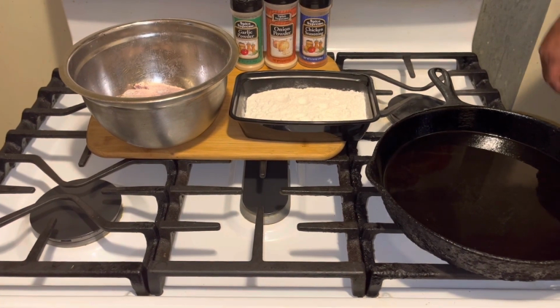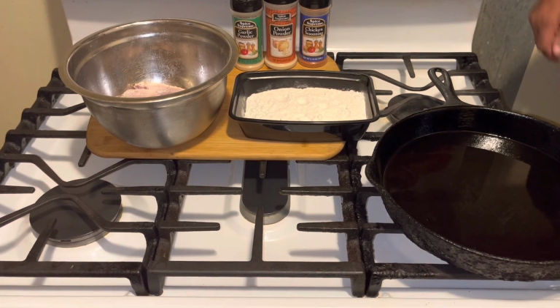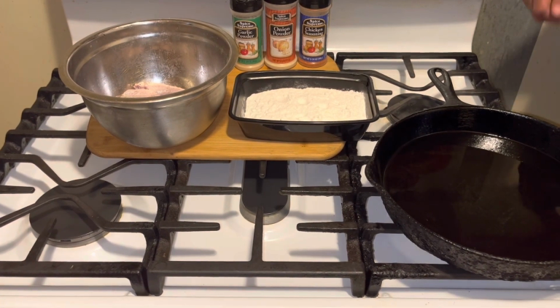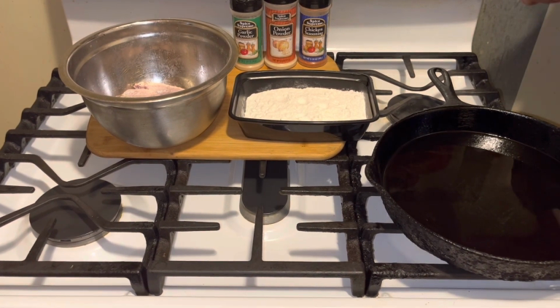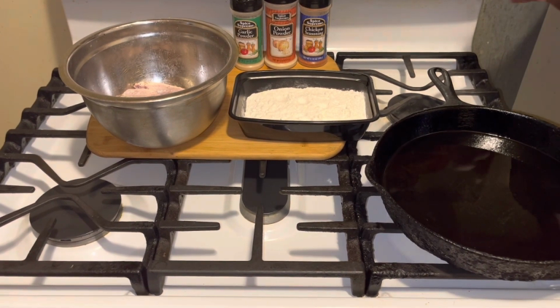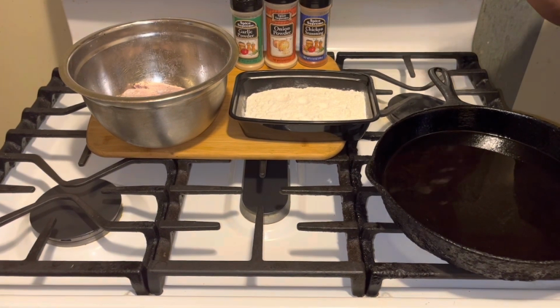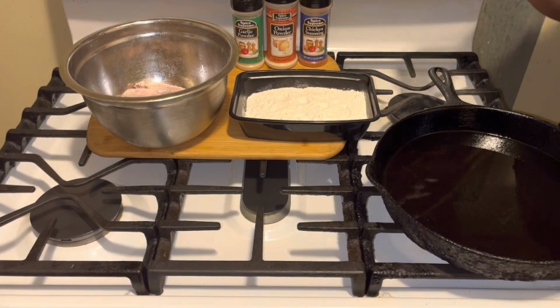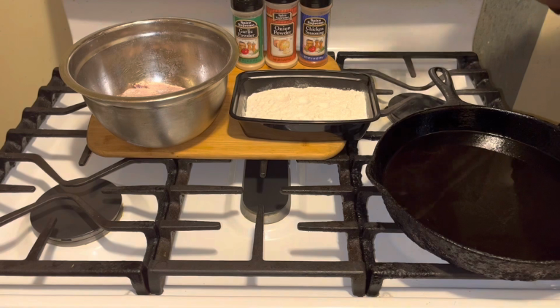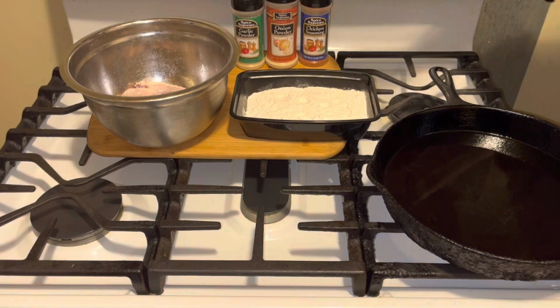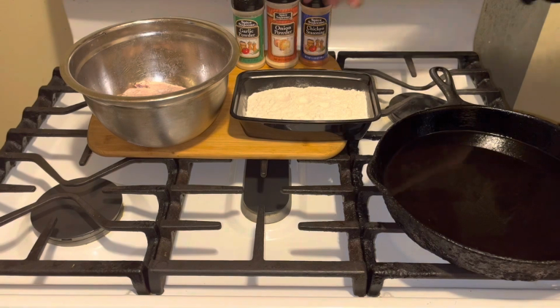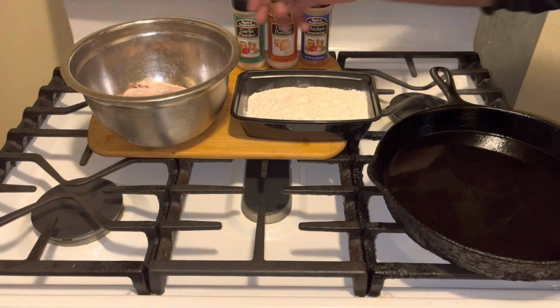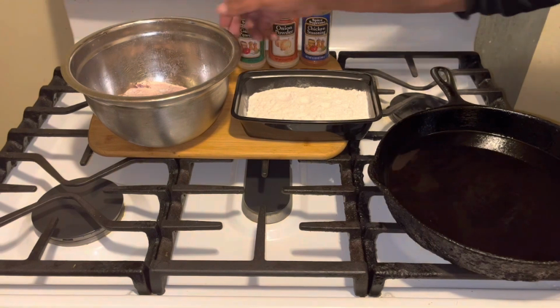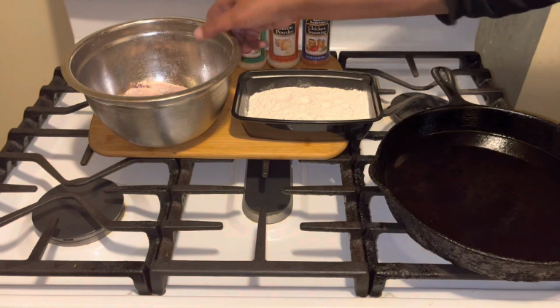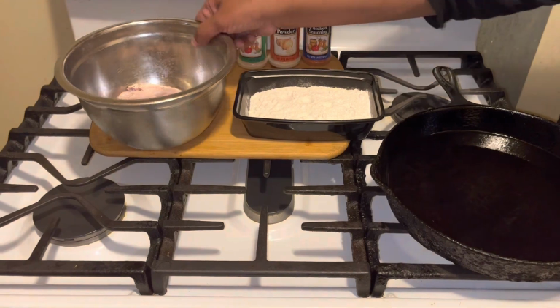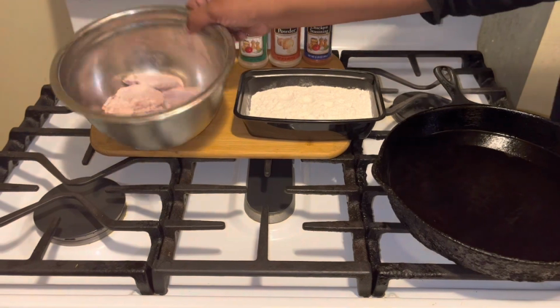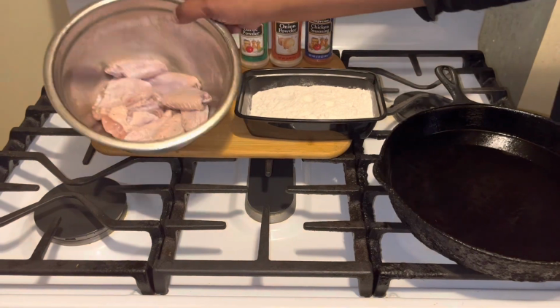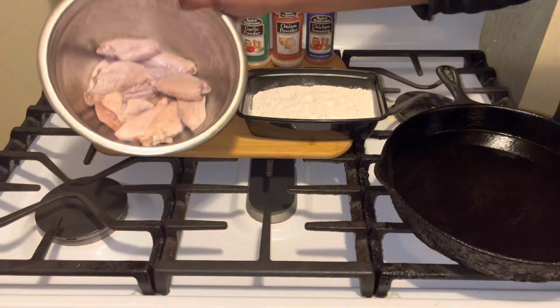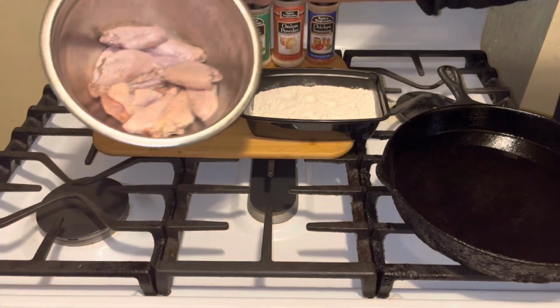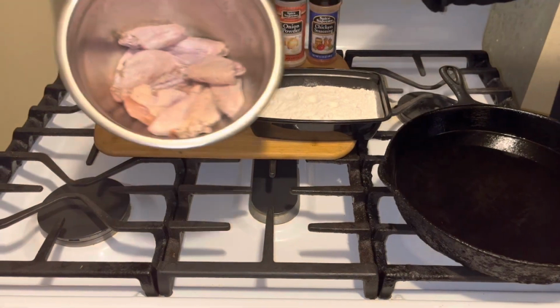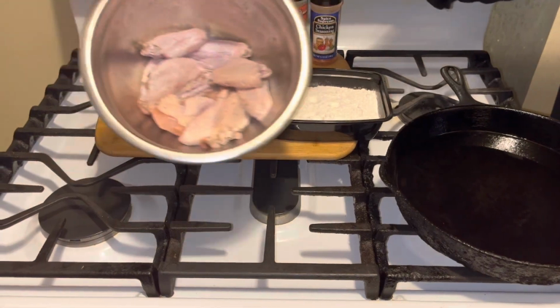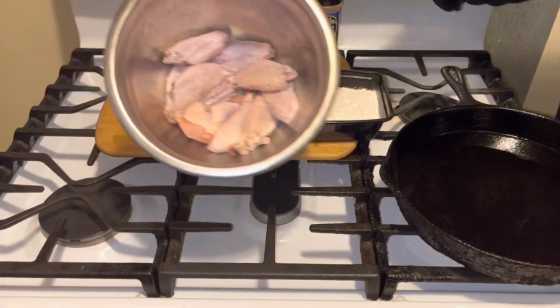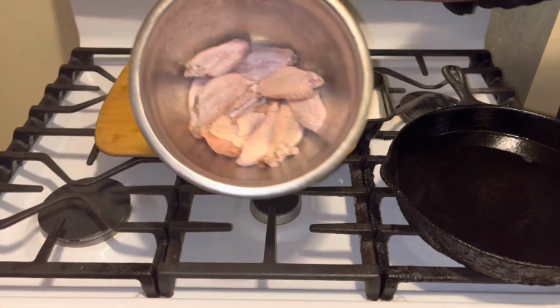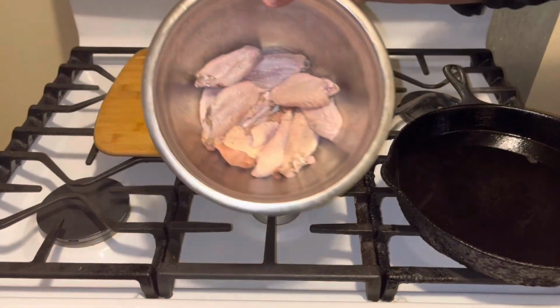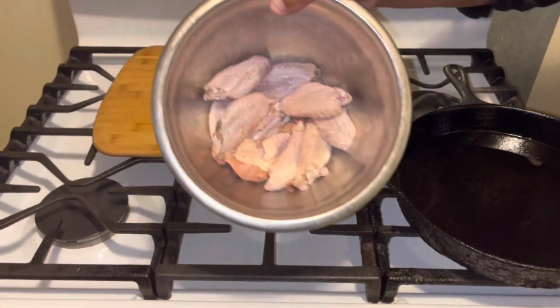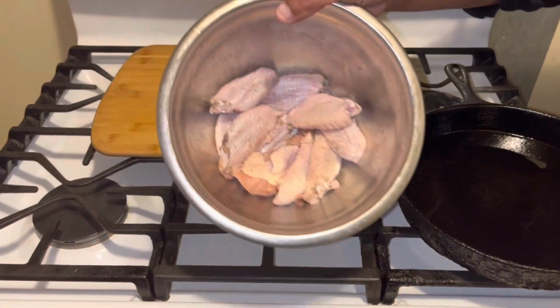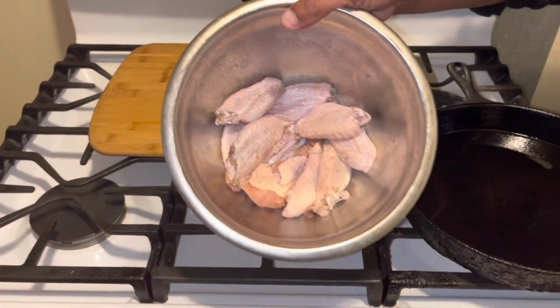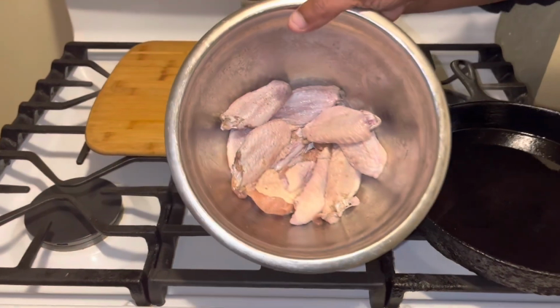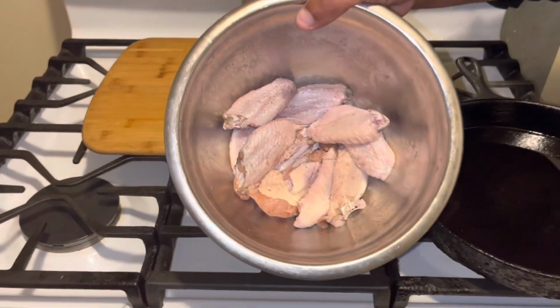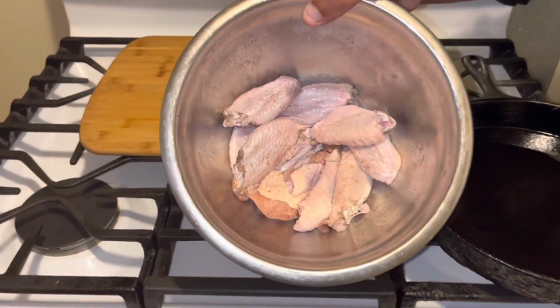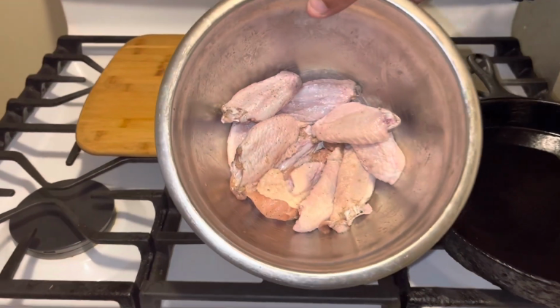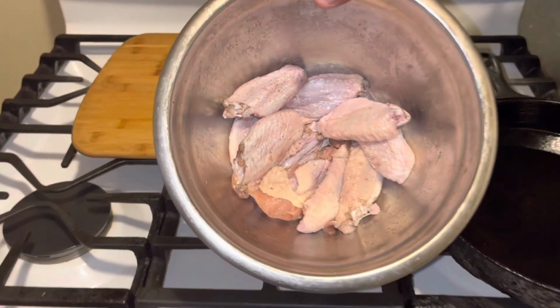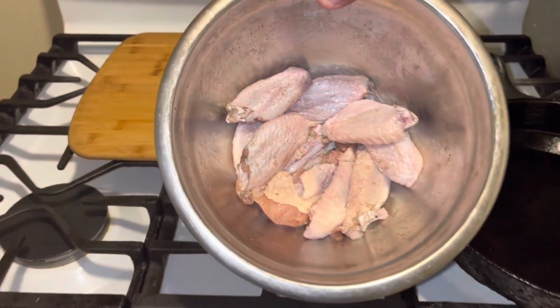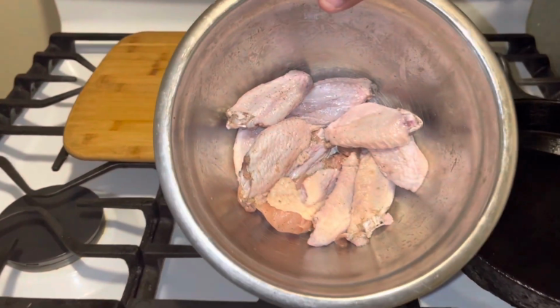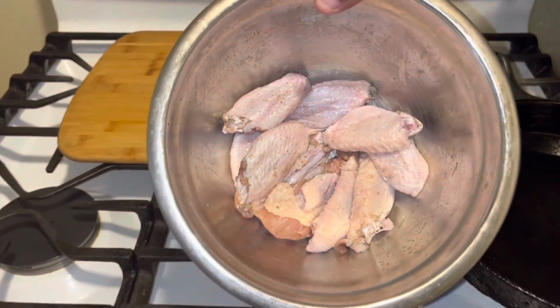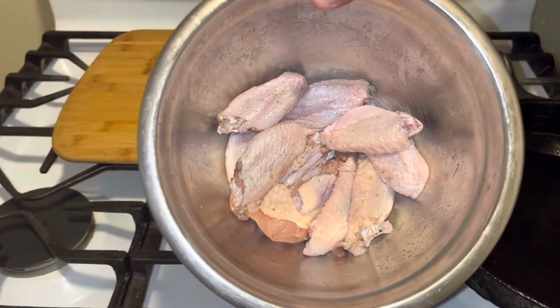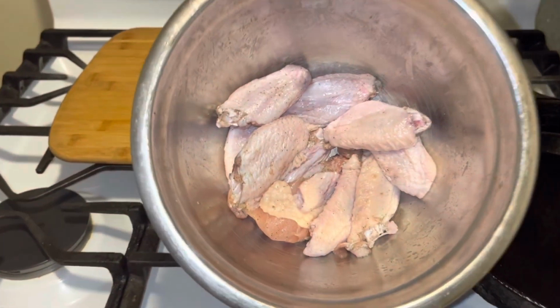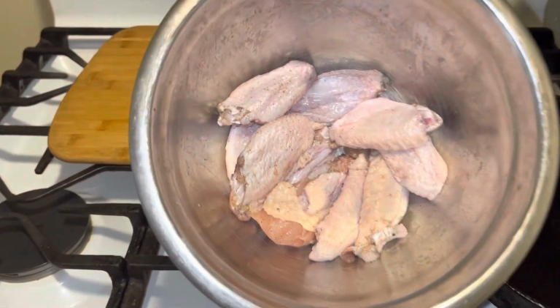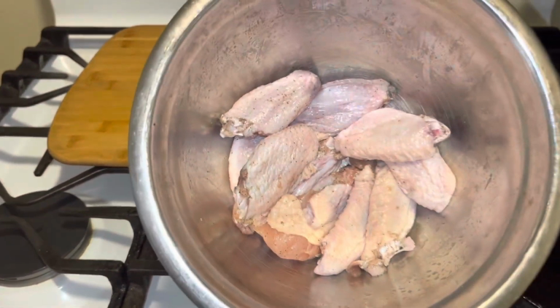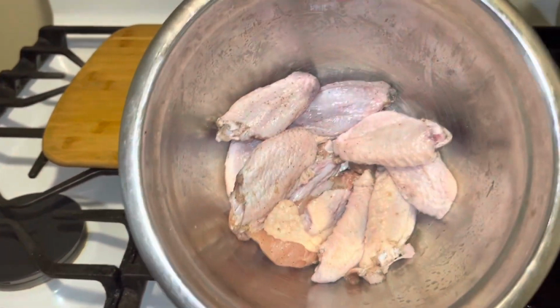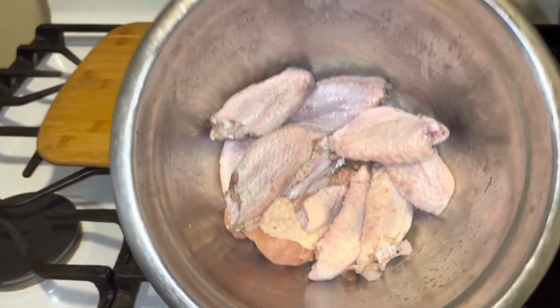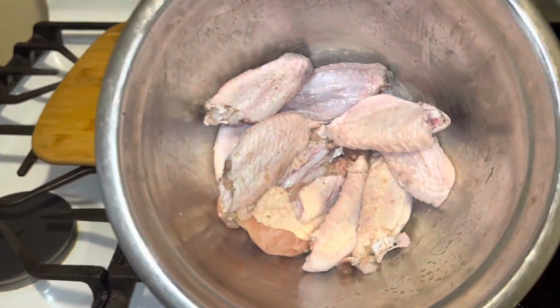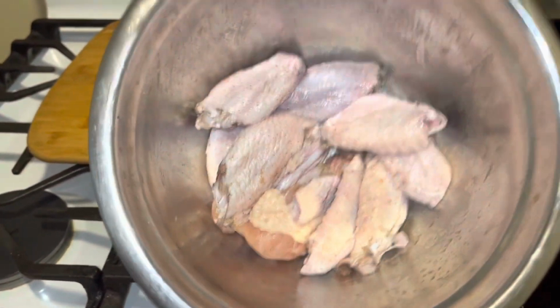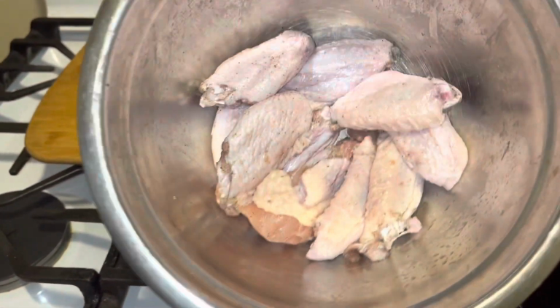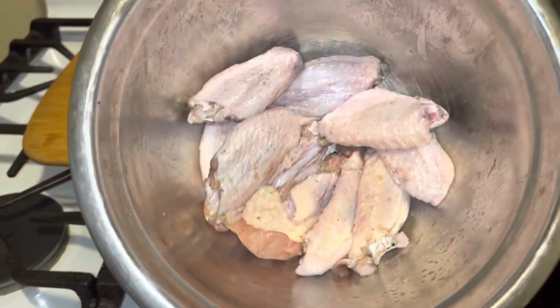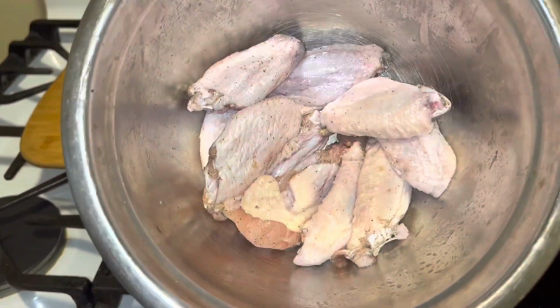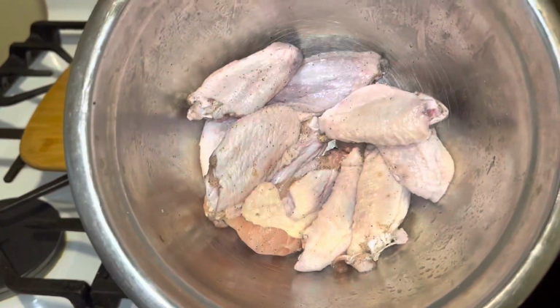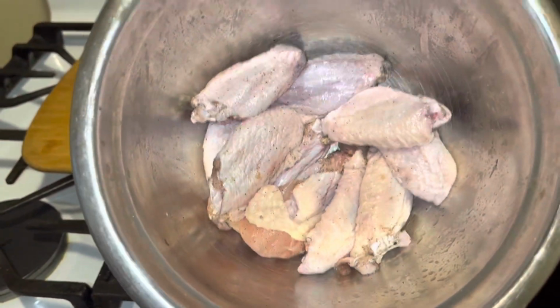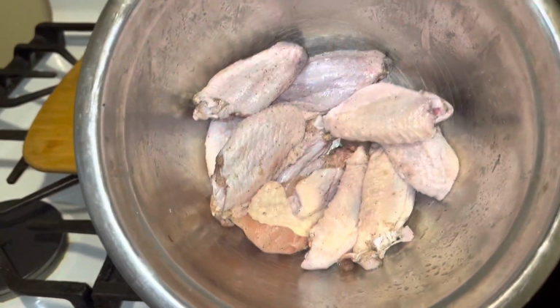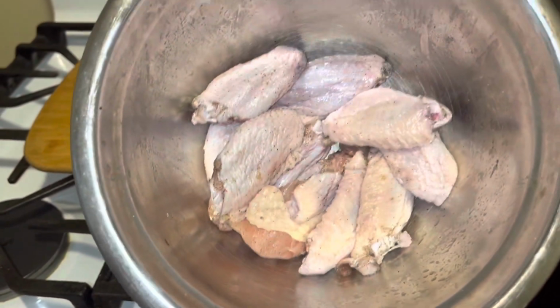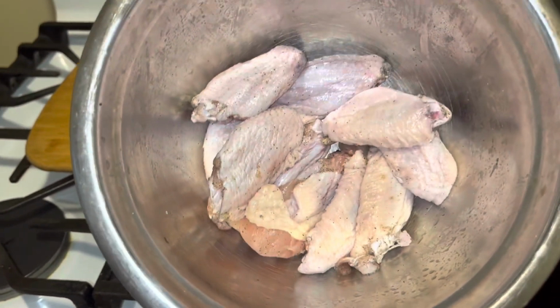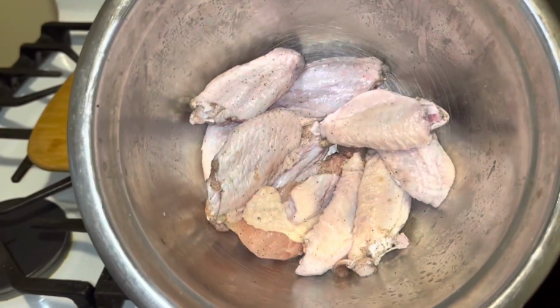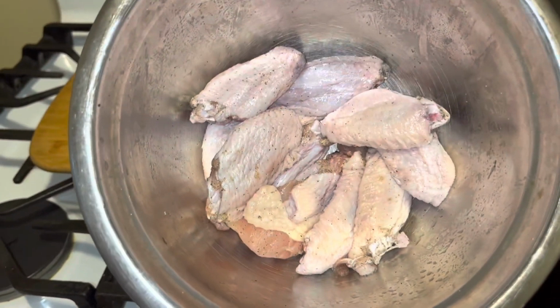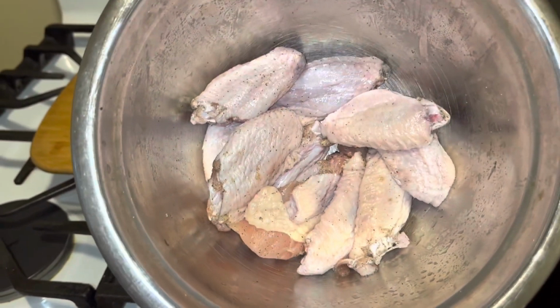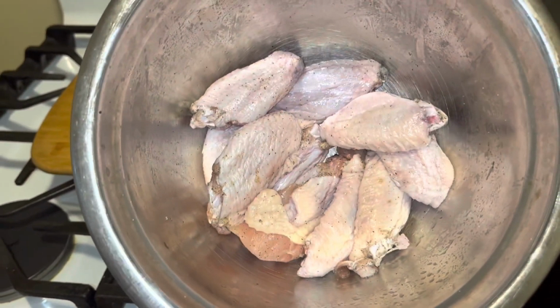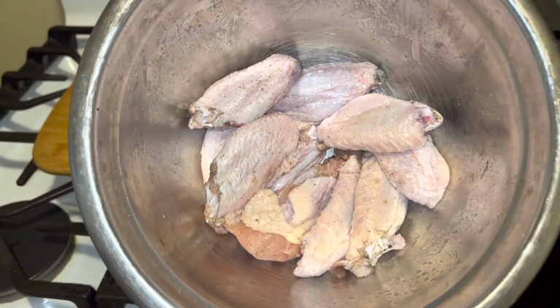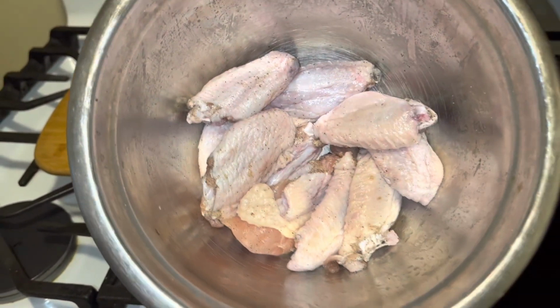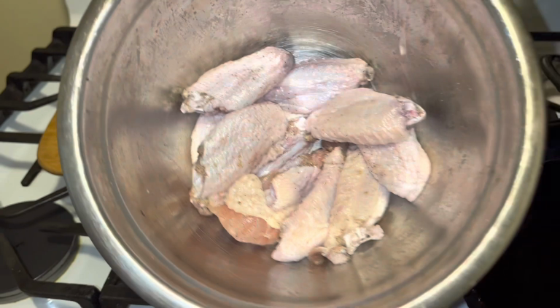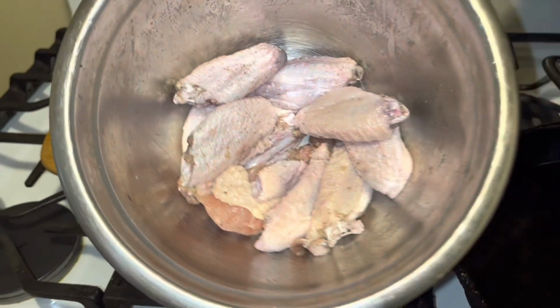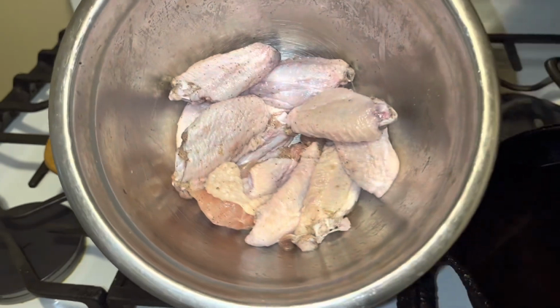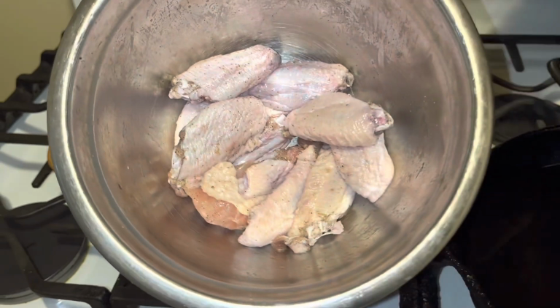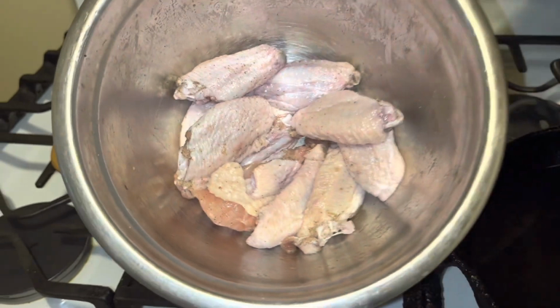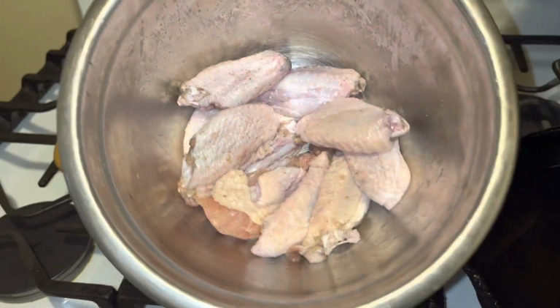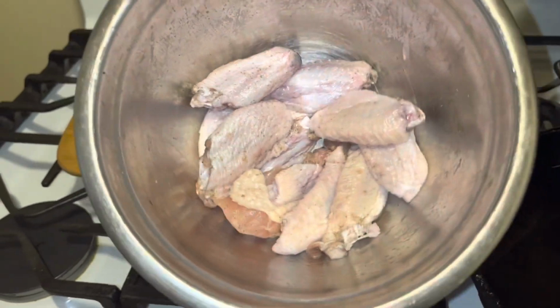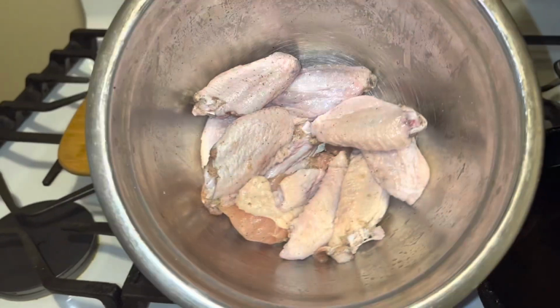Can you see my wingdings in here? They have salt and pepper already on them guys. That's all that's in them.